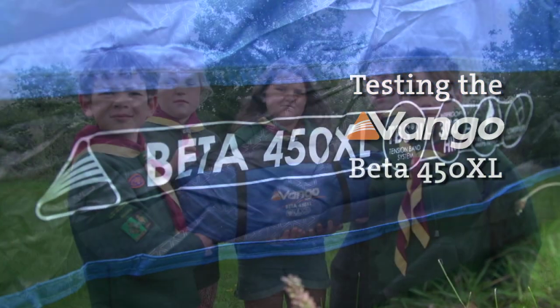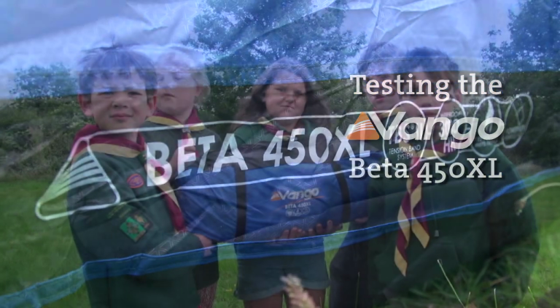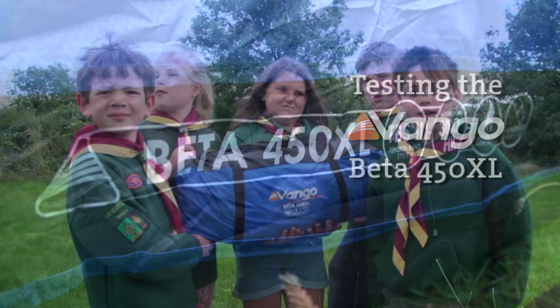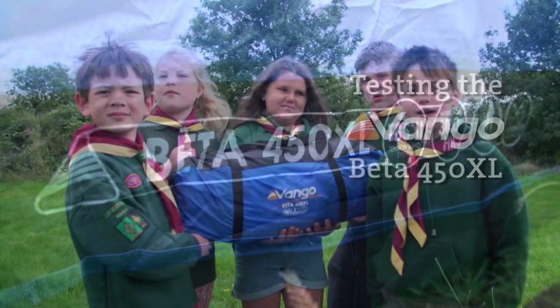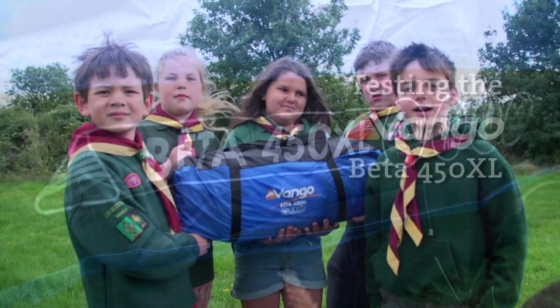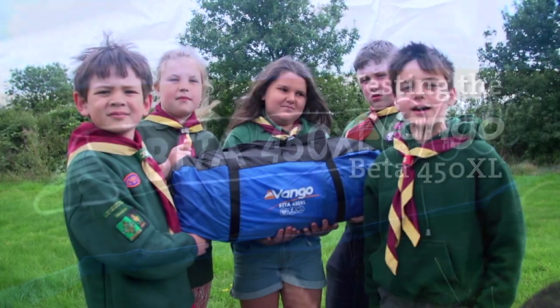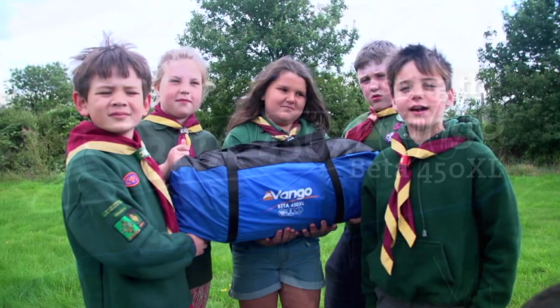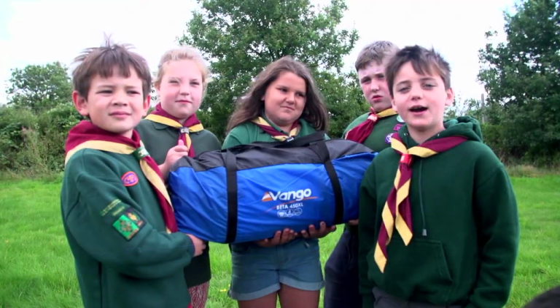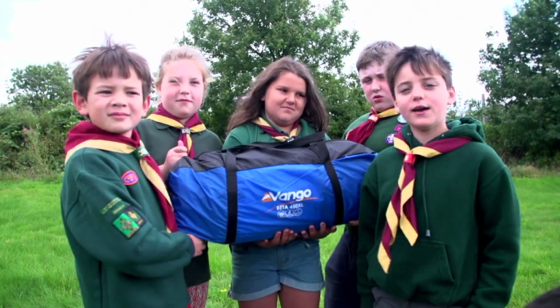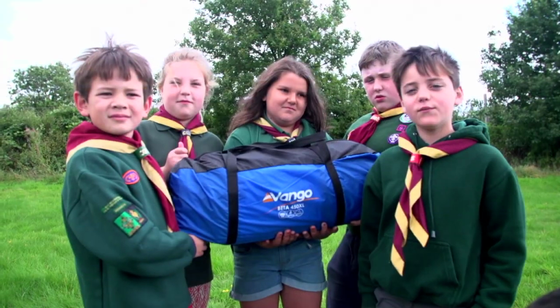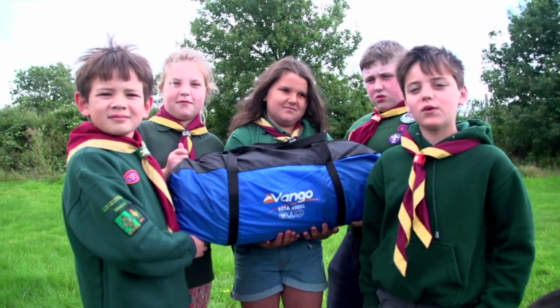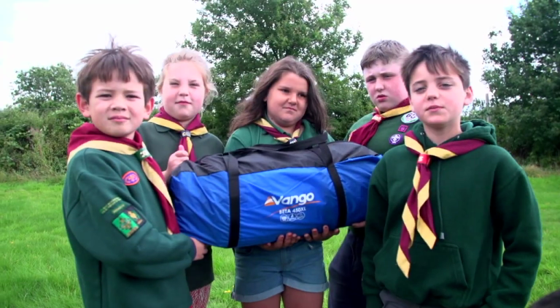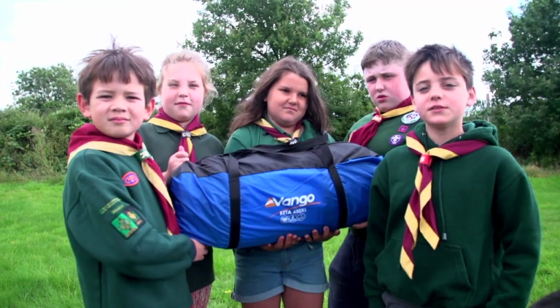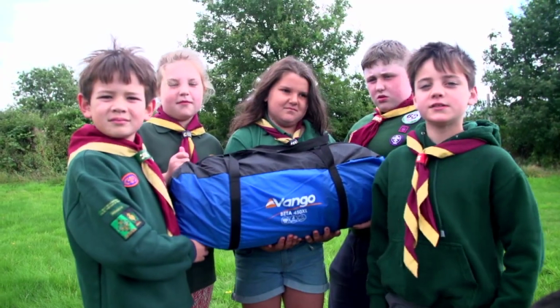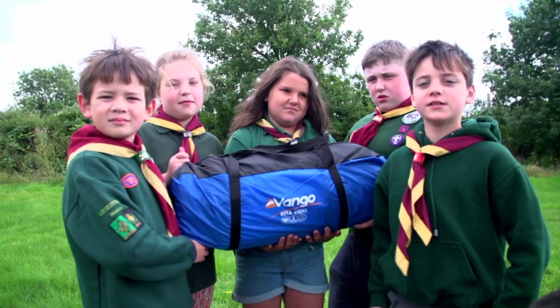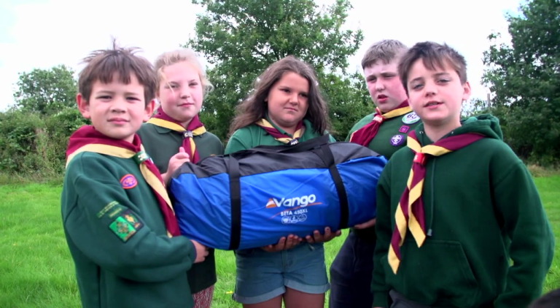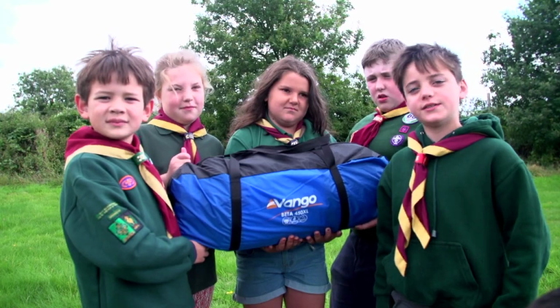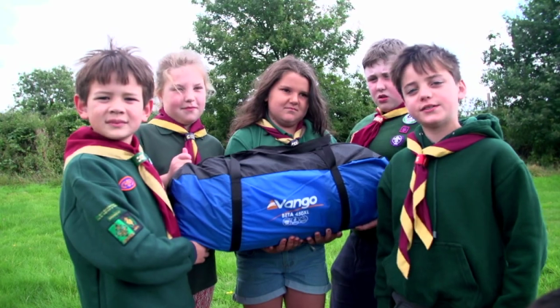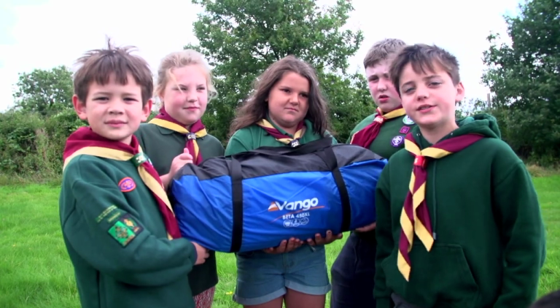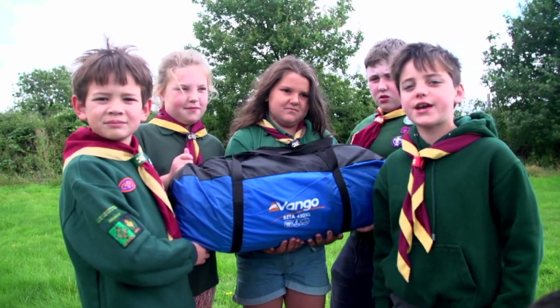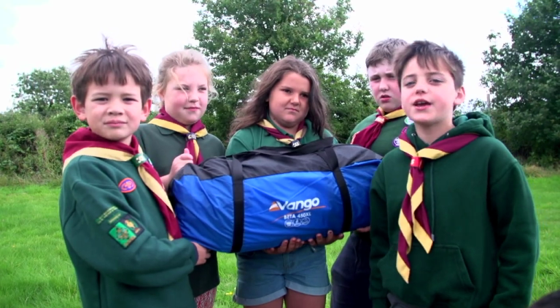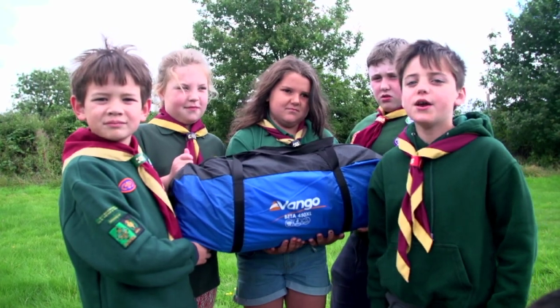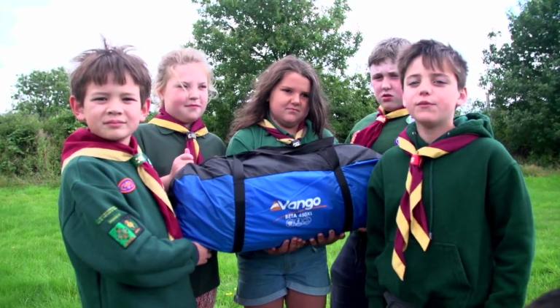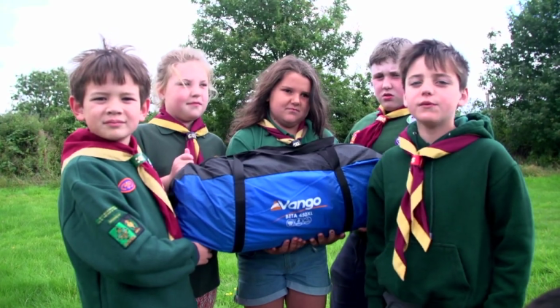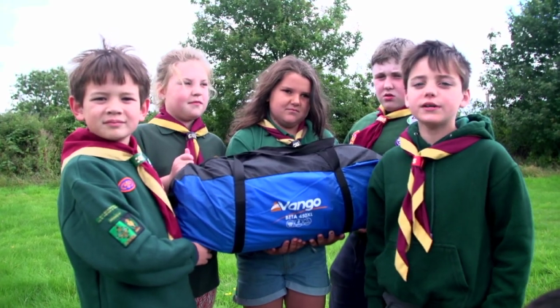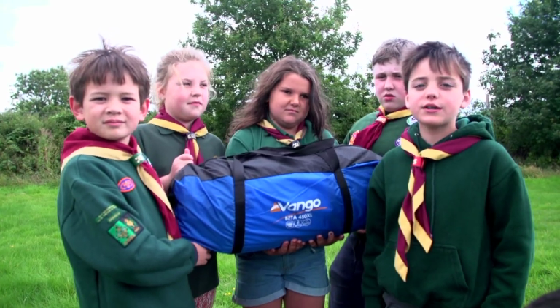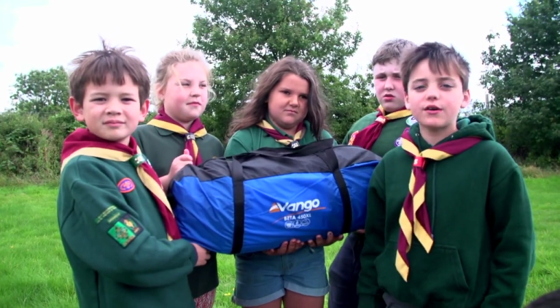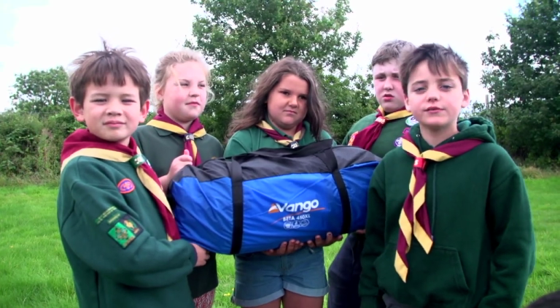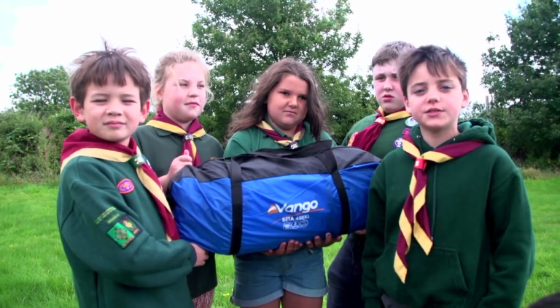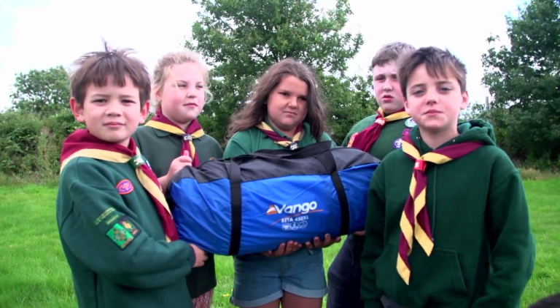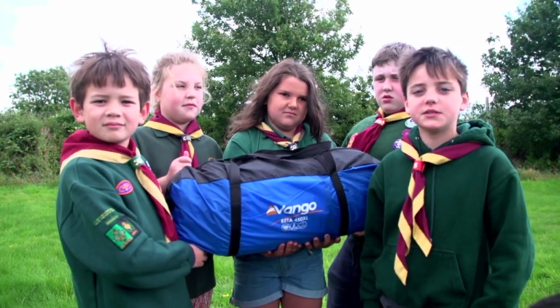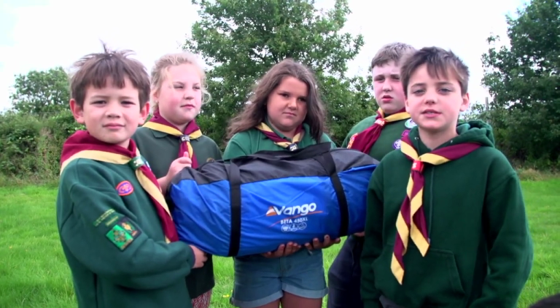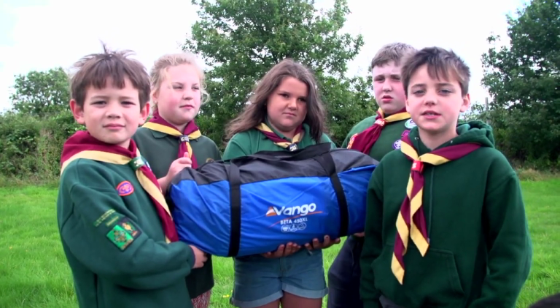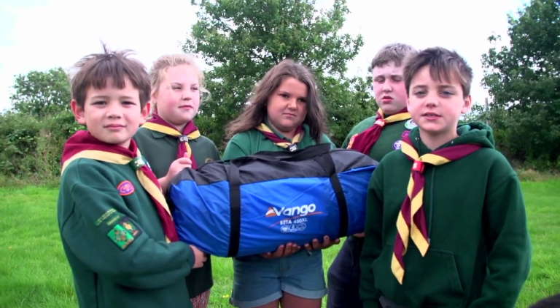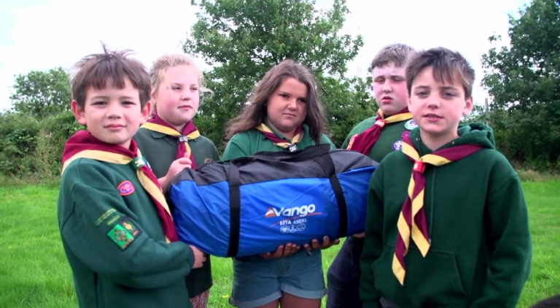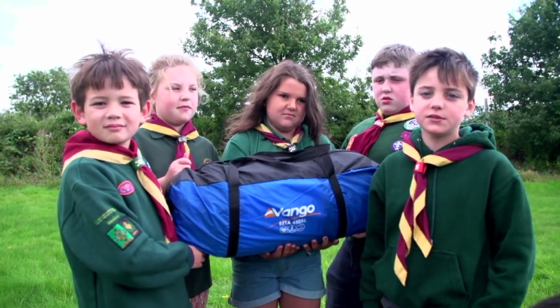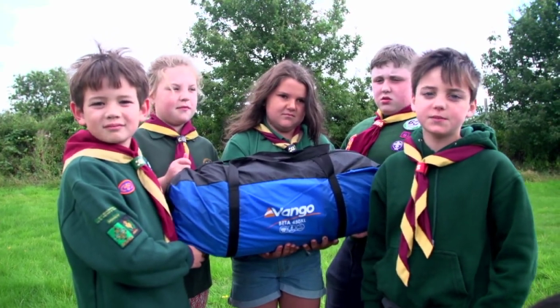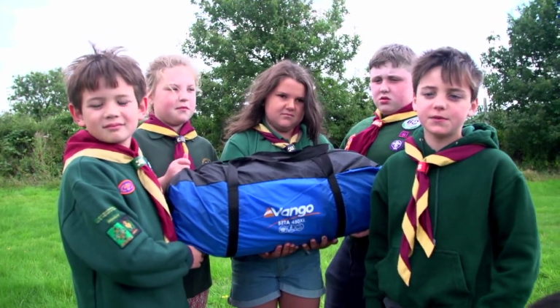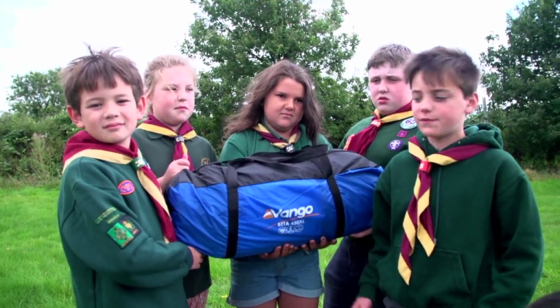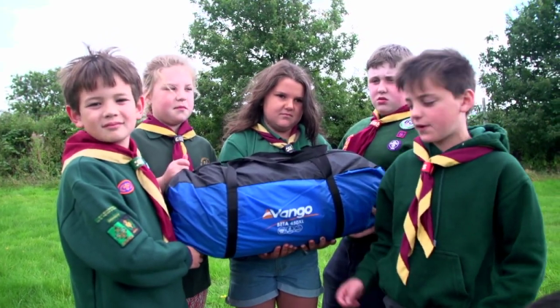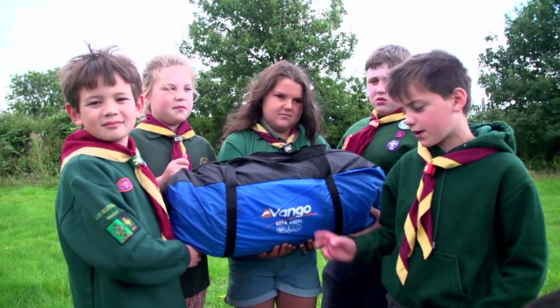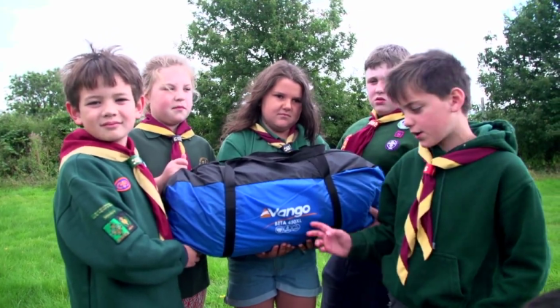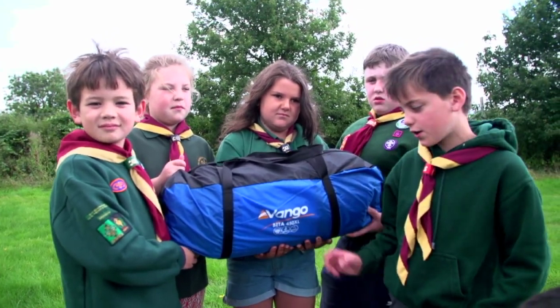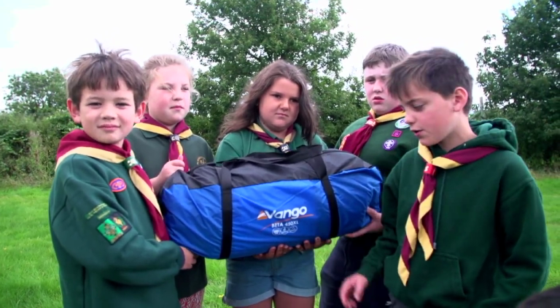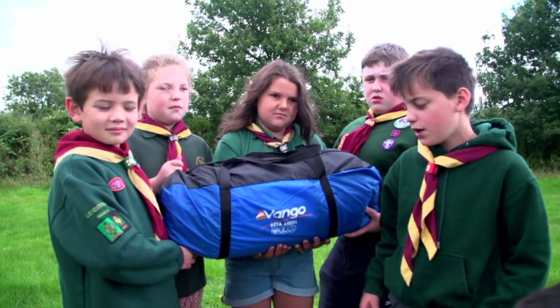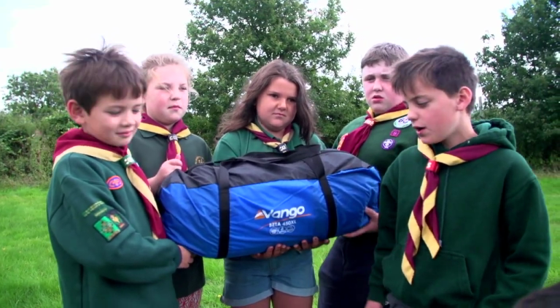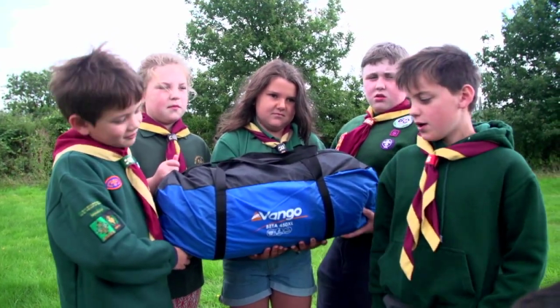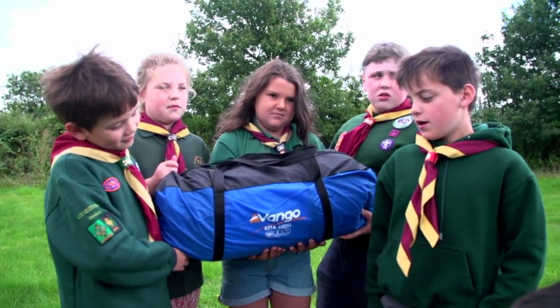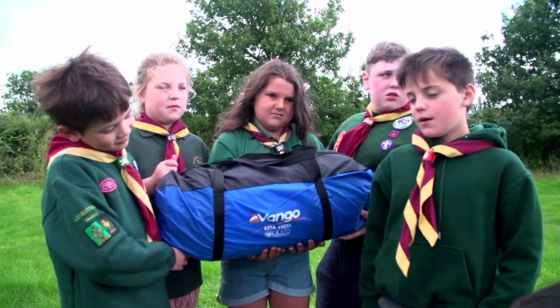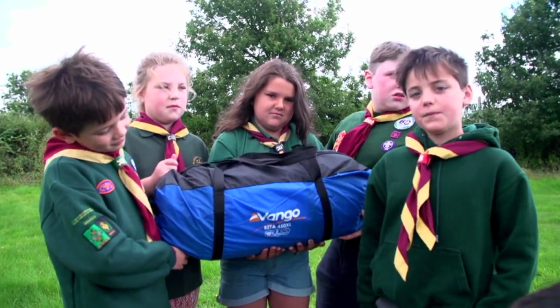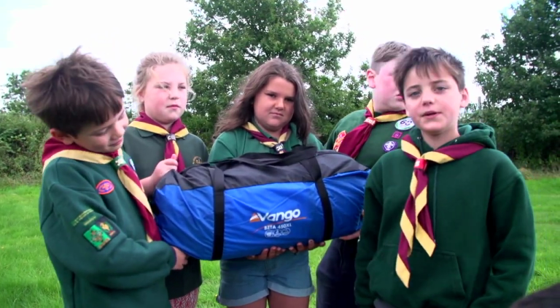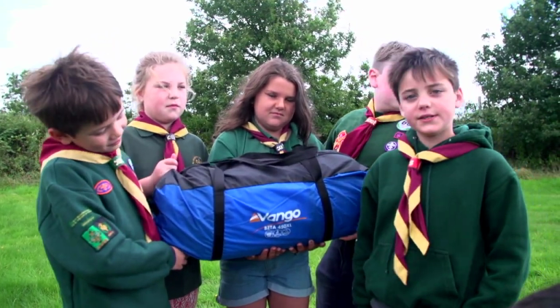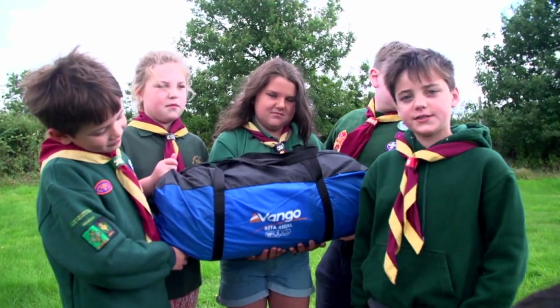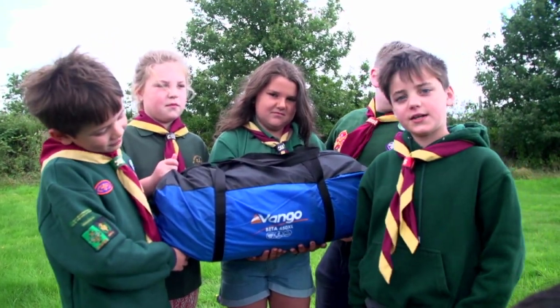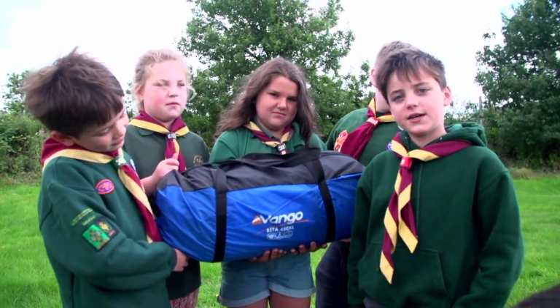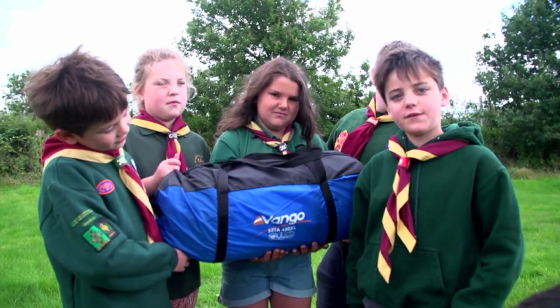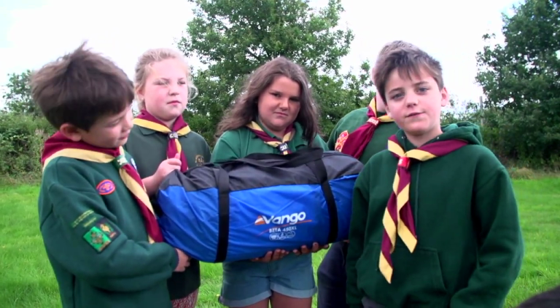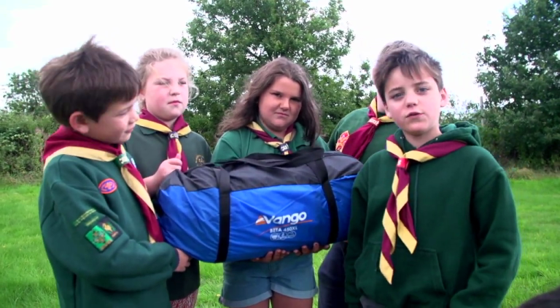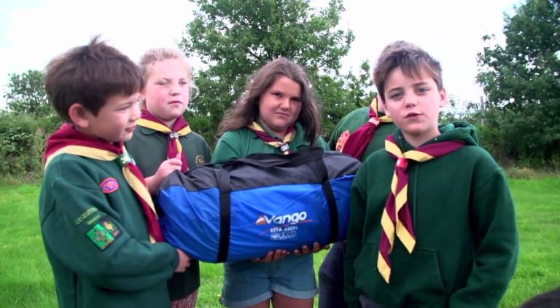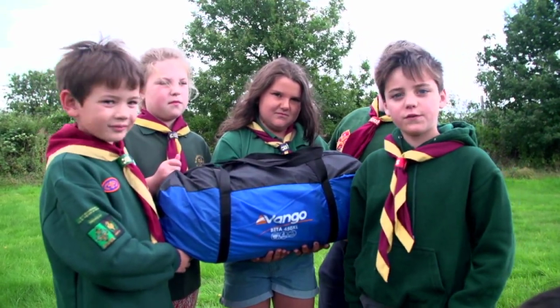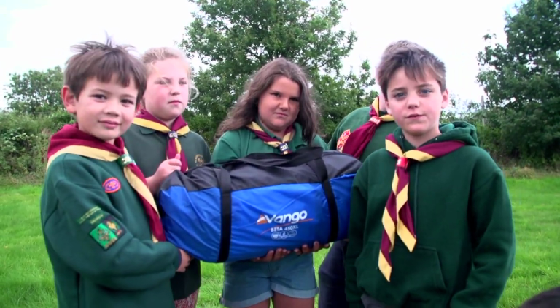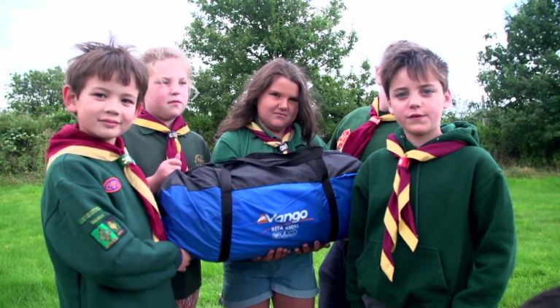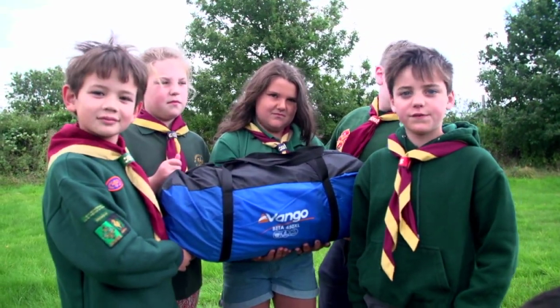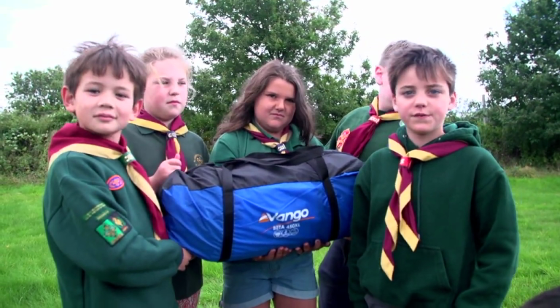Hi, I'm Robert and today we're going to be setting up a Vango Beta 450.